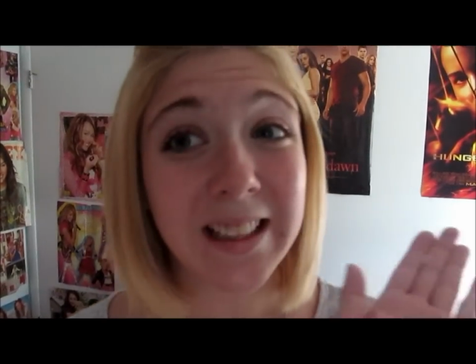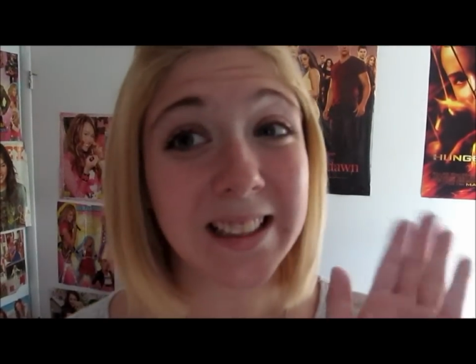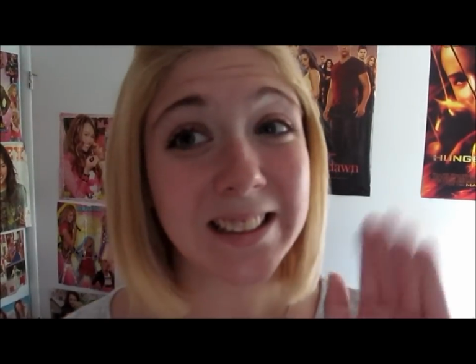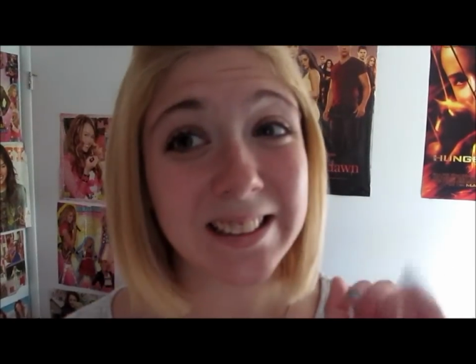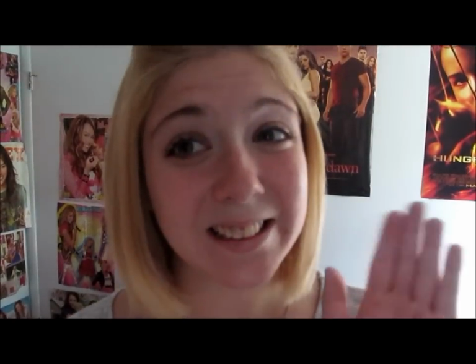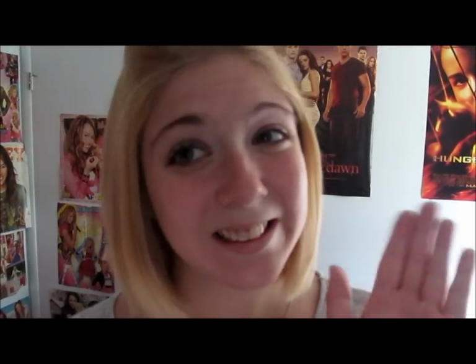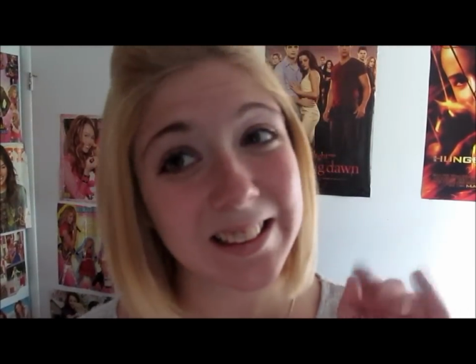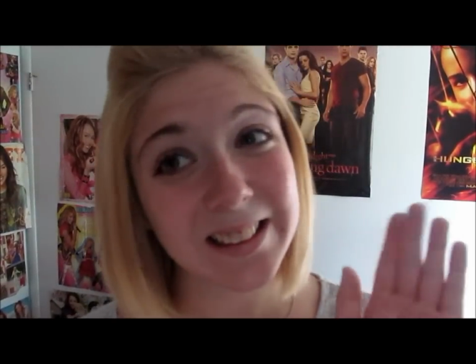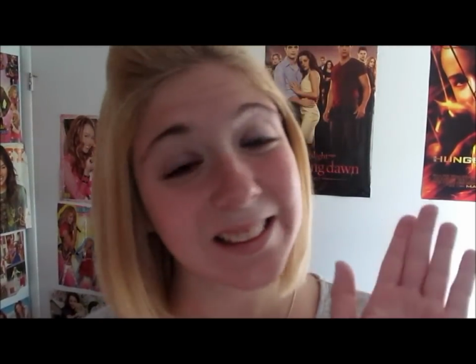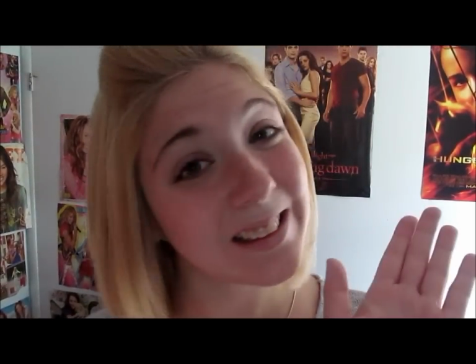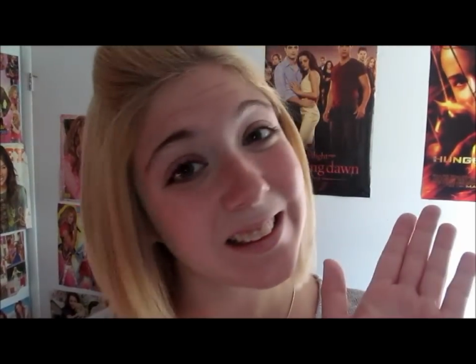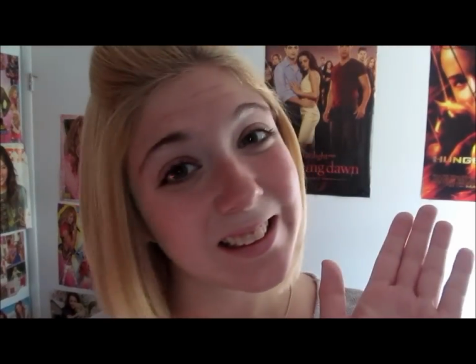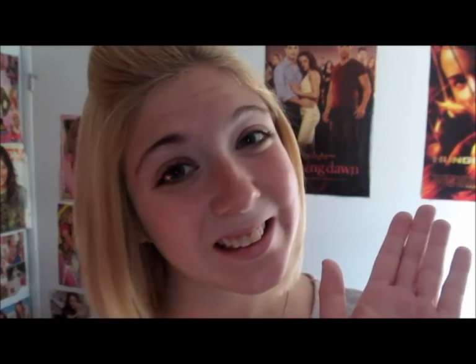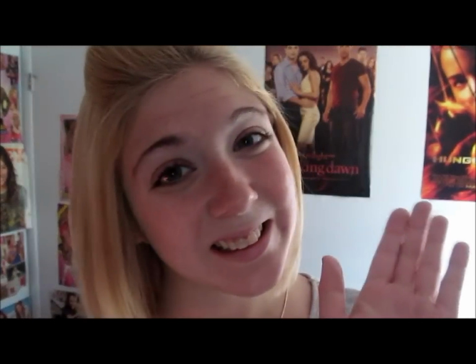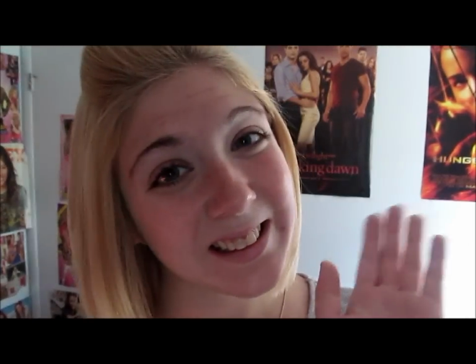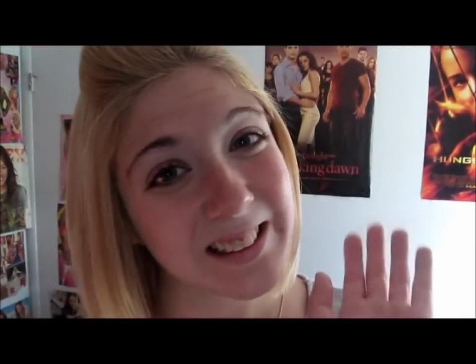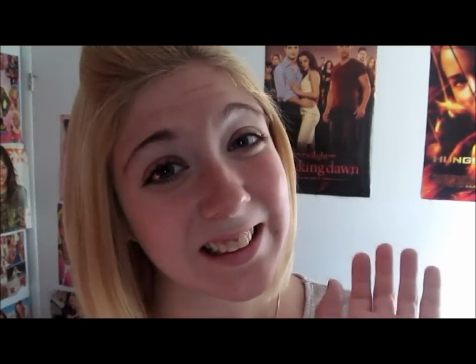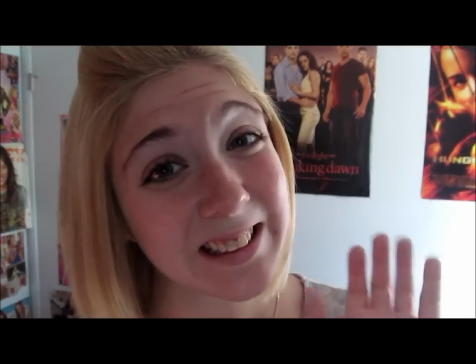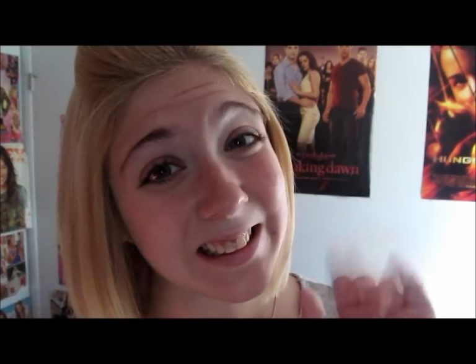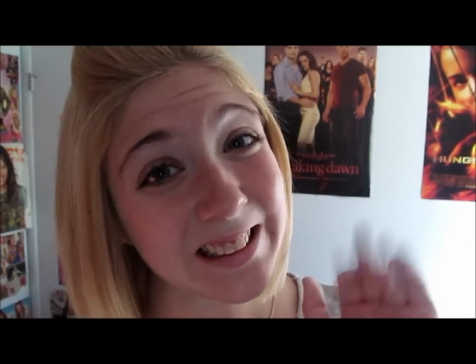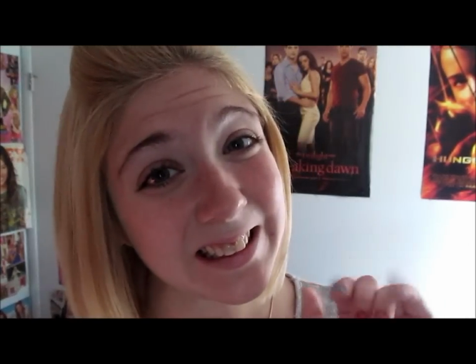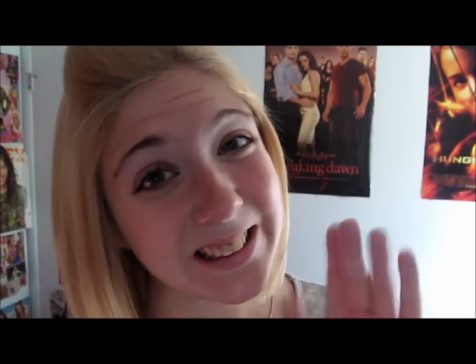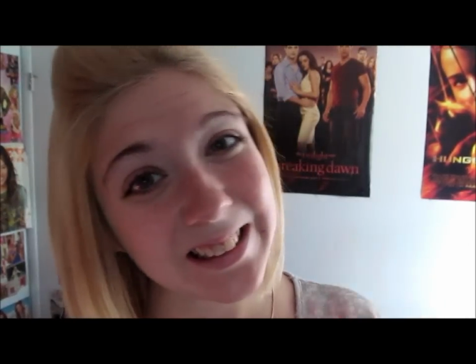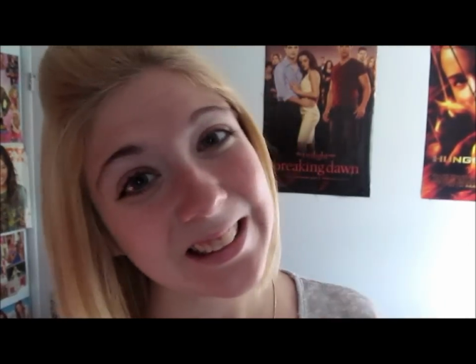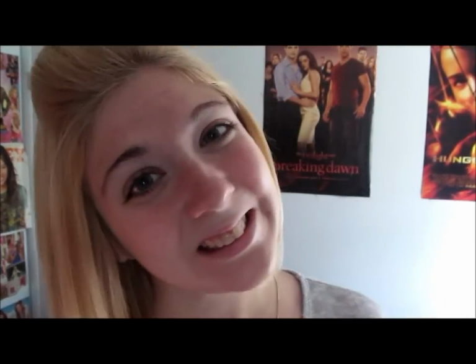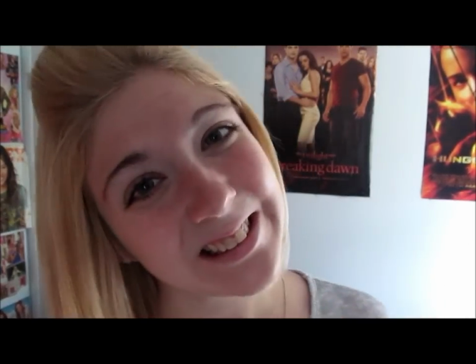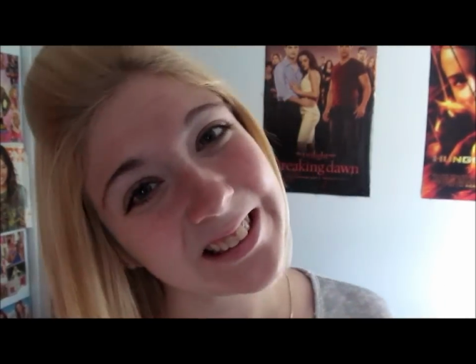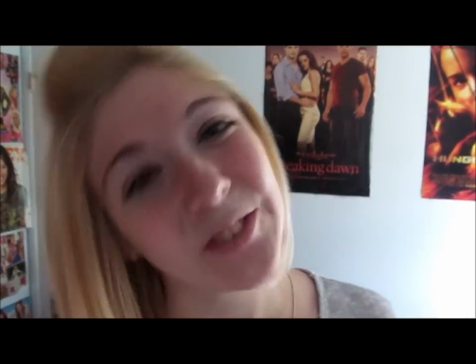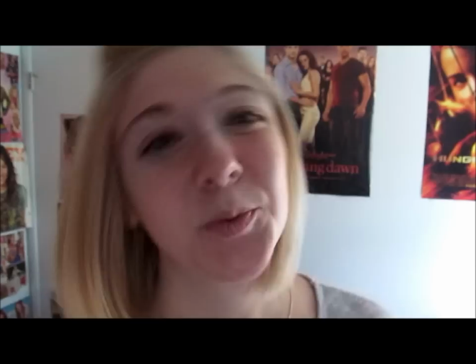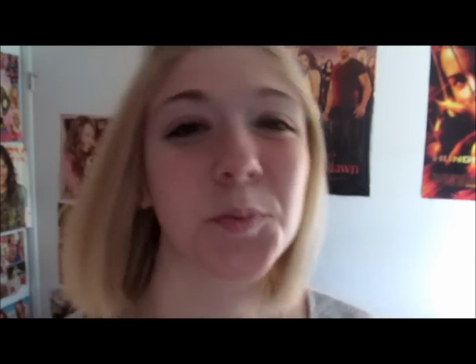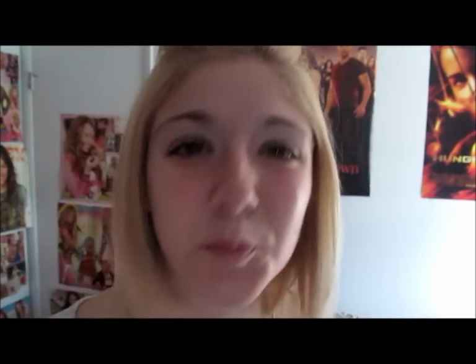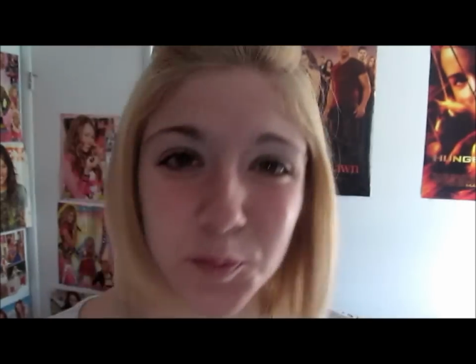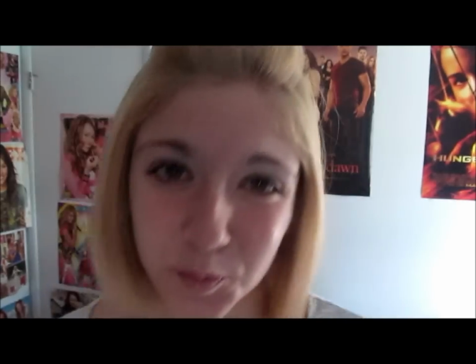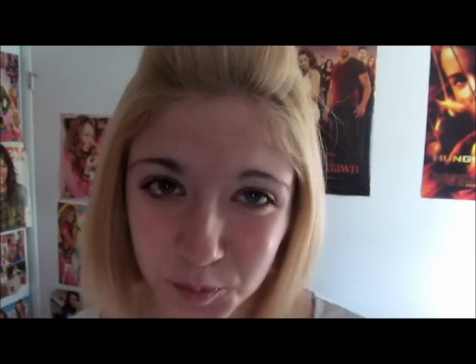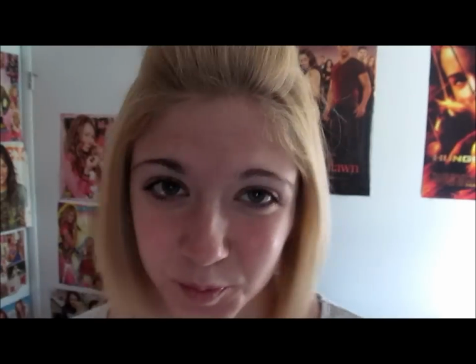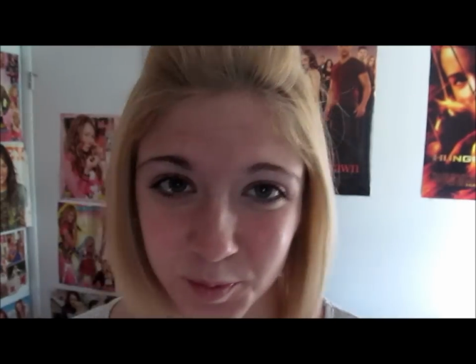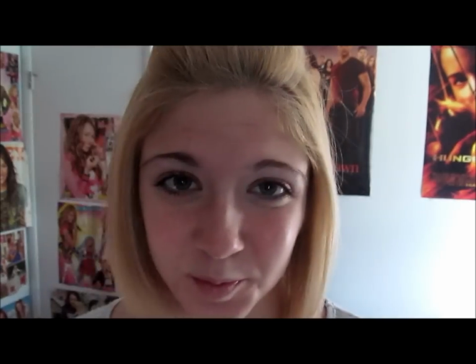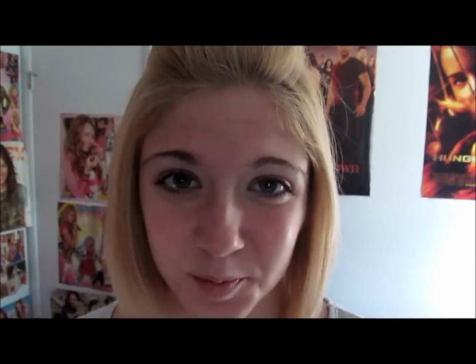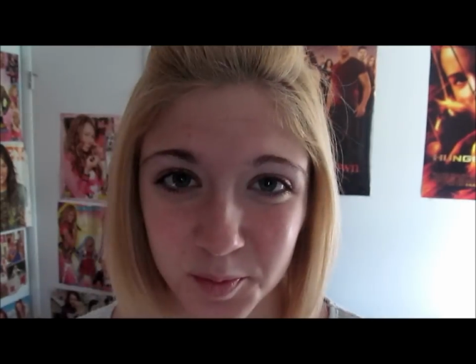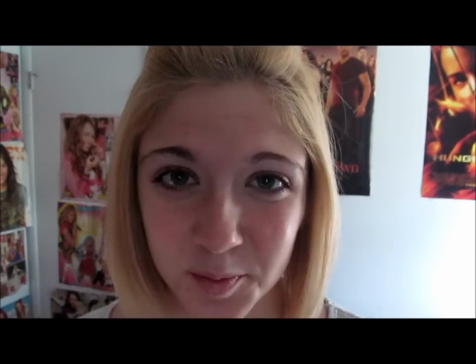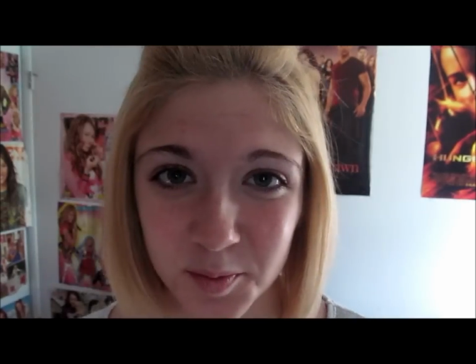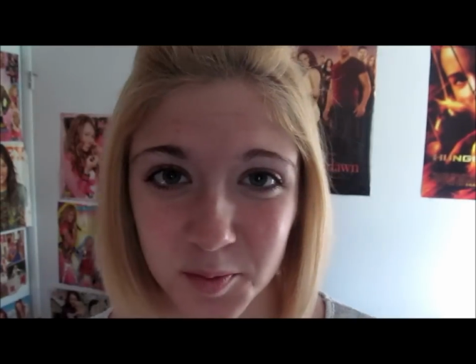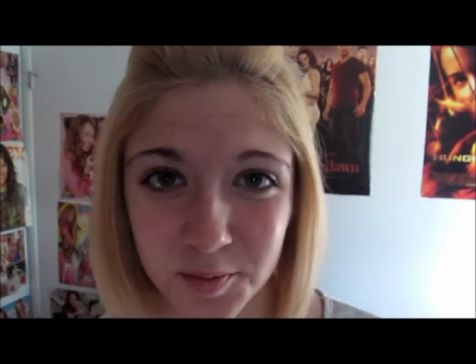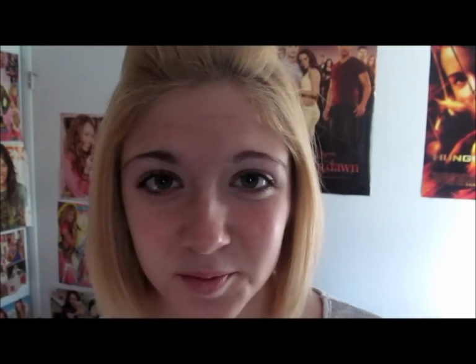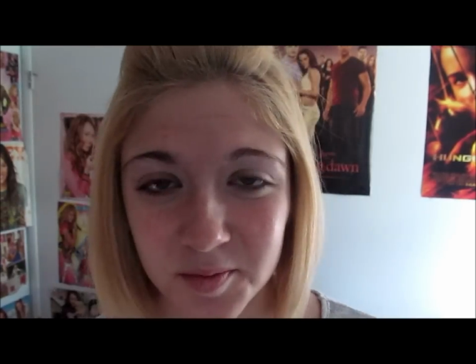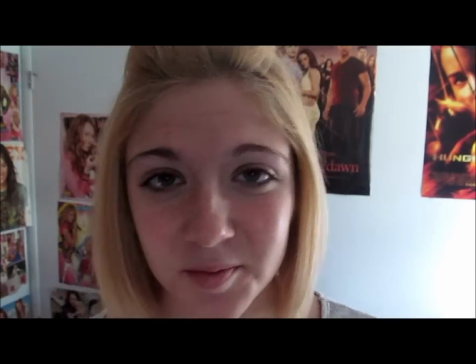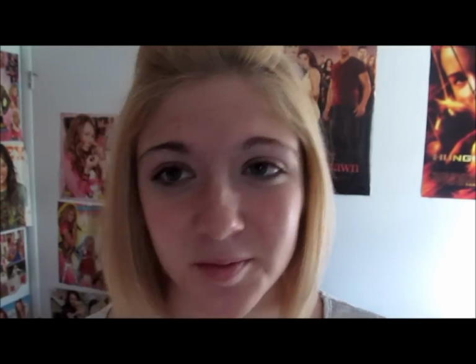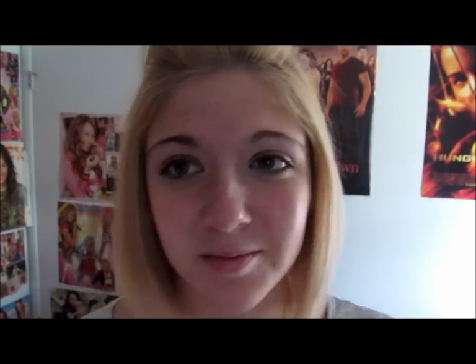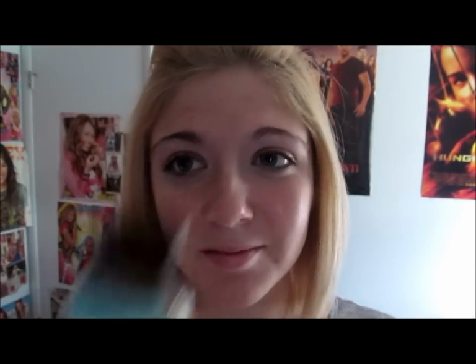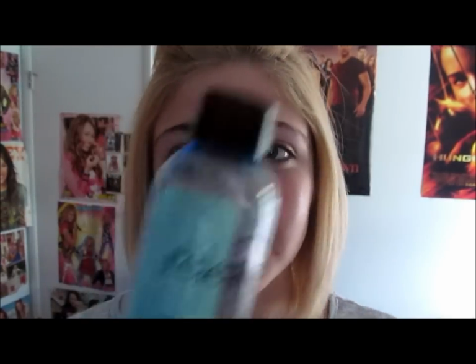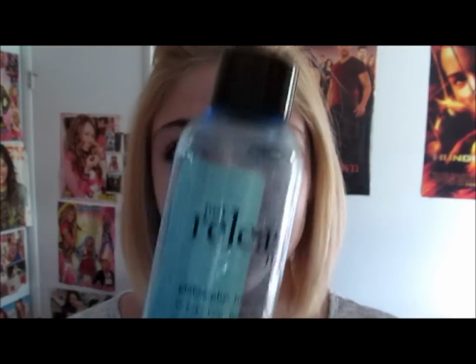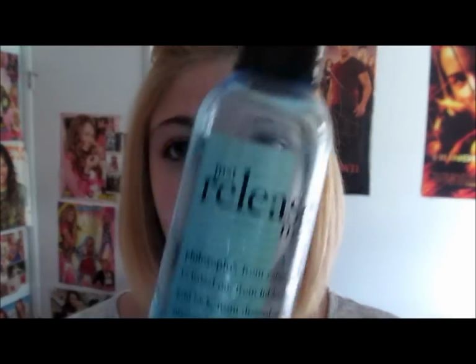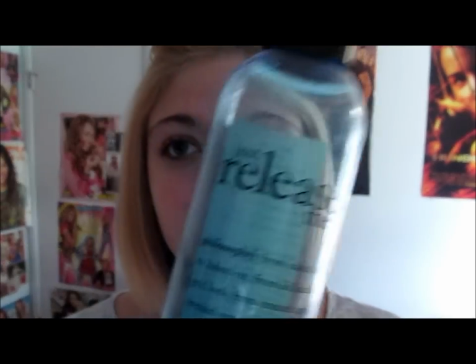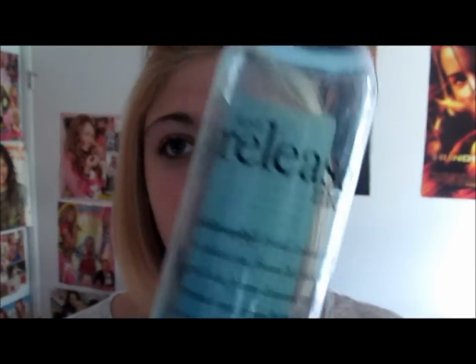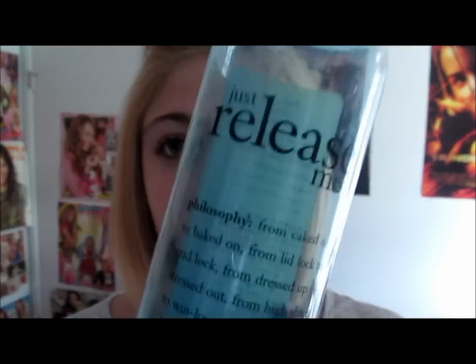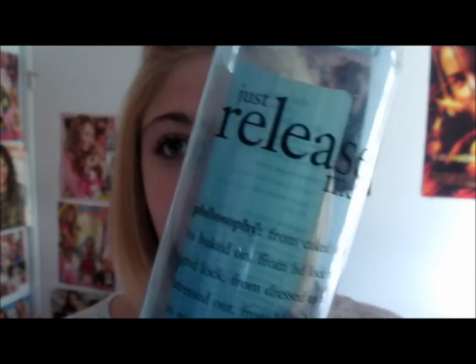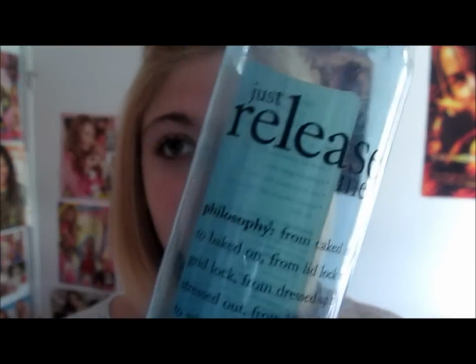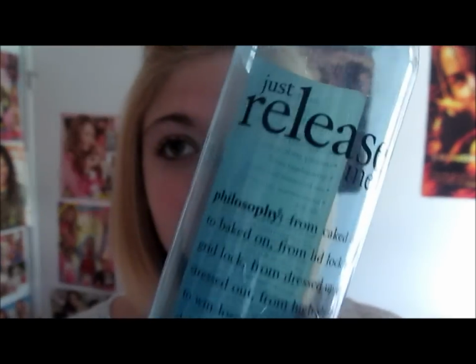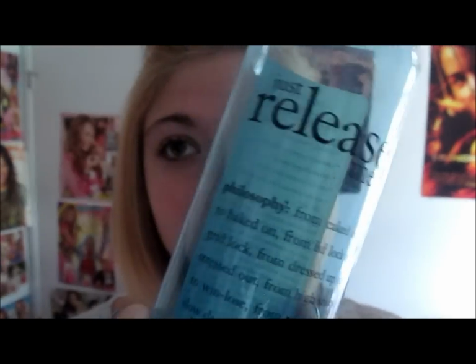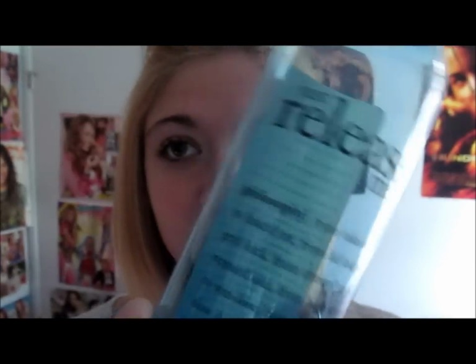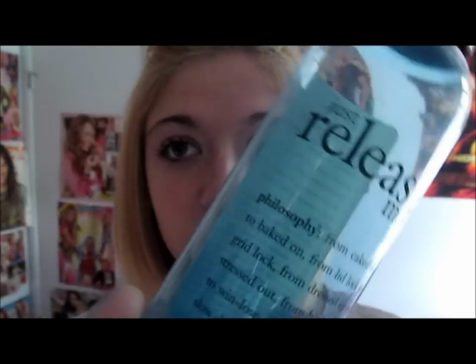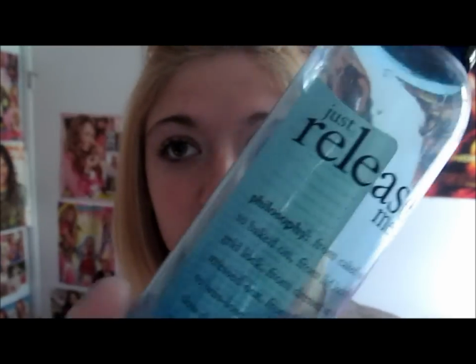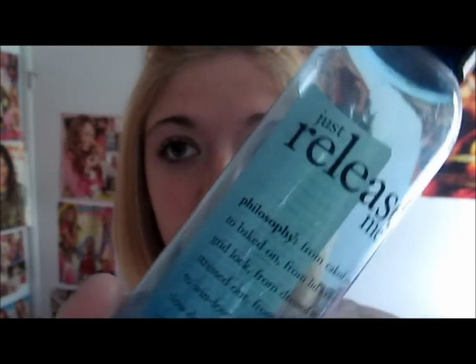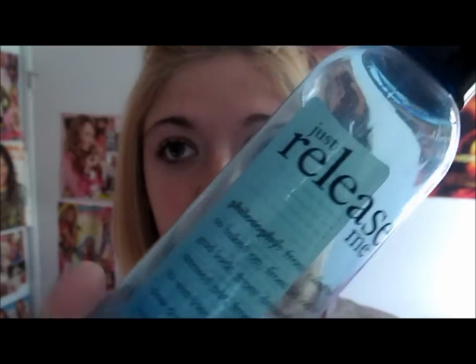Hey guys! So this is going to be my summer makeup tutorial for you guys, kind of like a little routine thing. I'm going to be showing you the products I use.